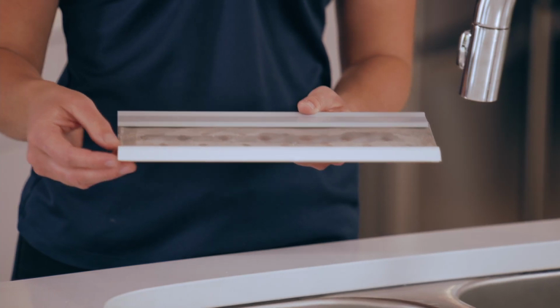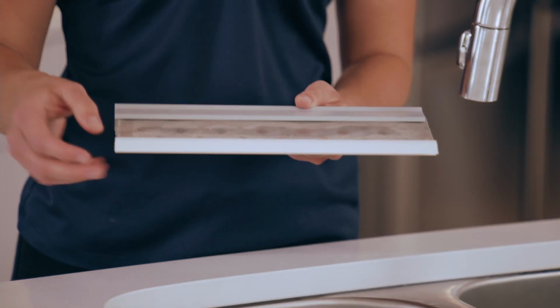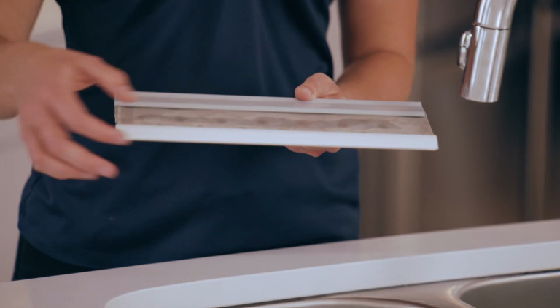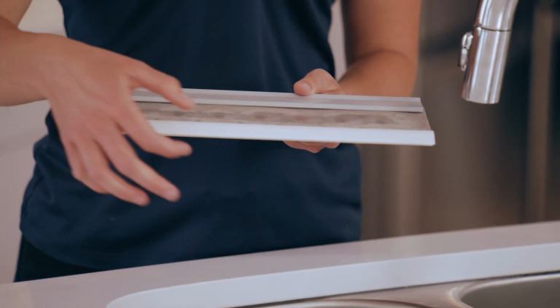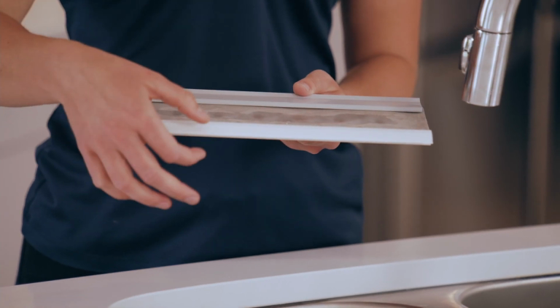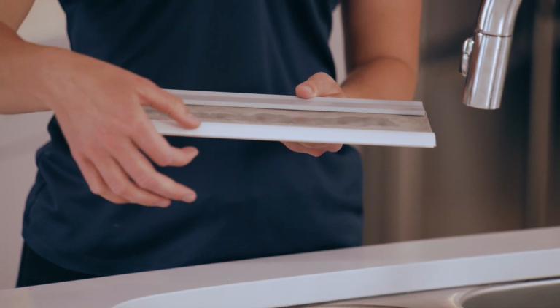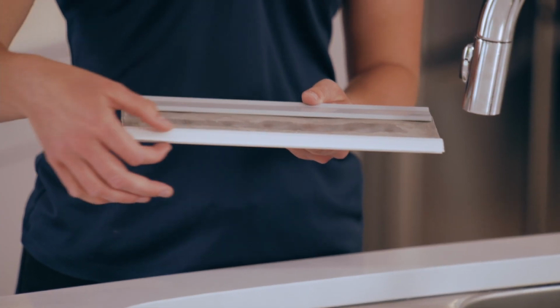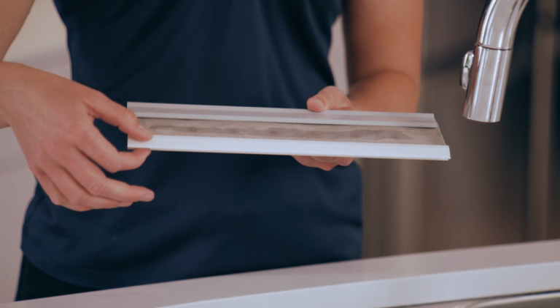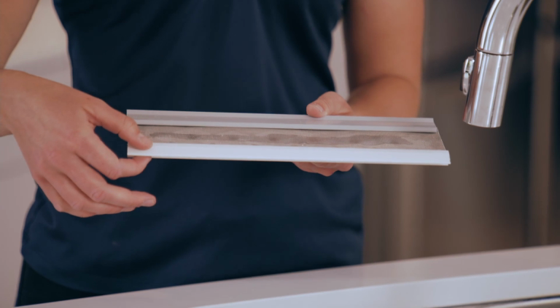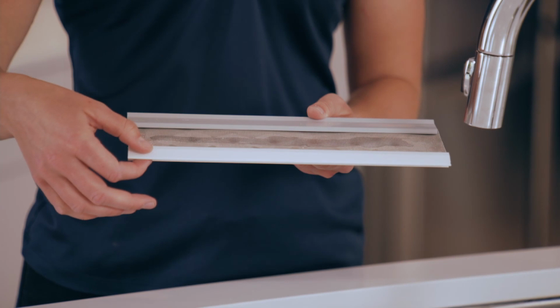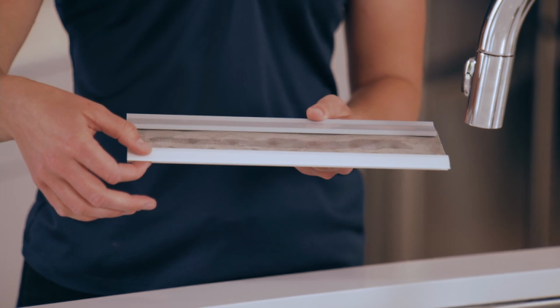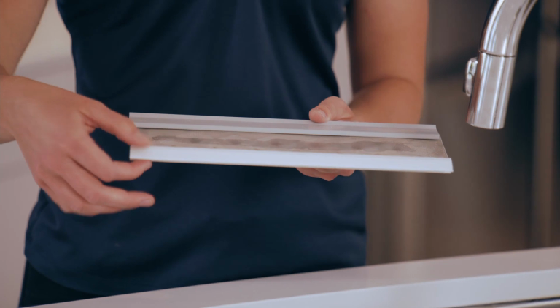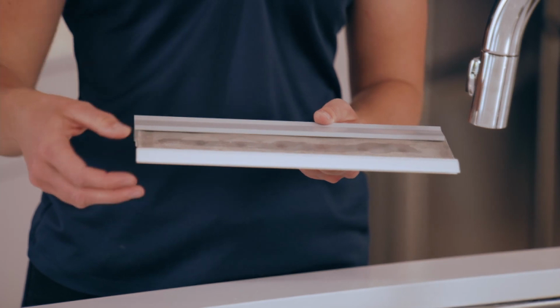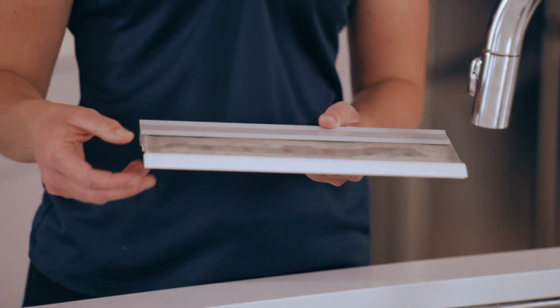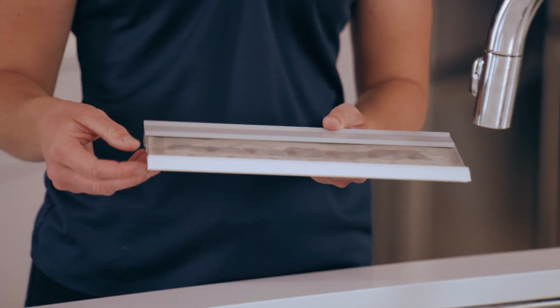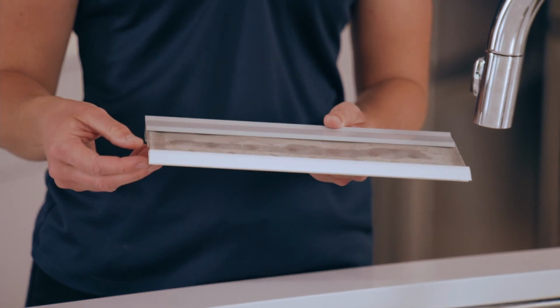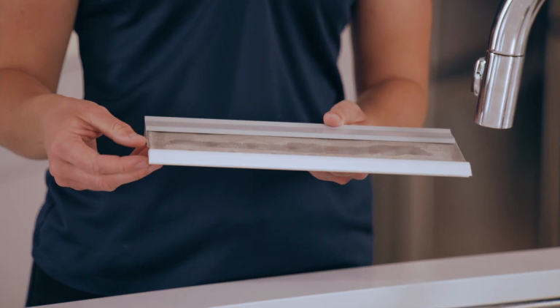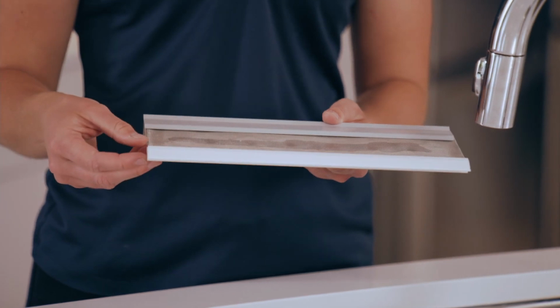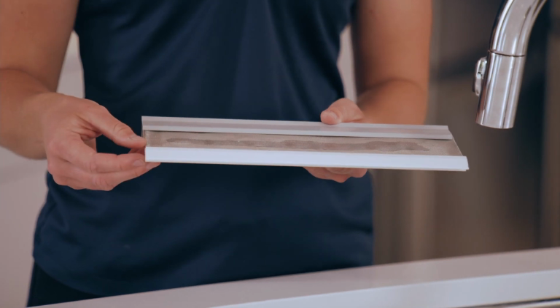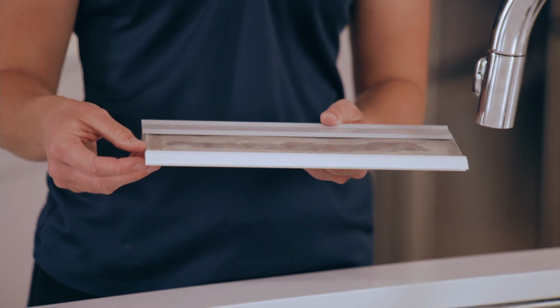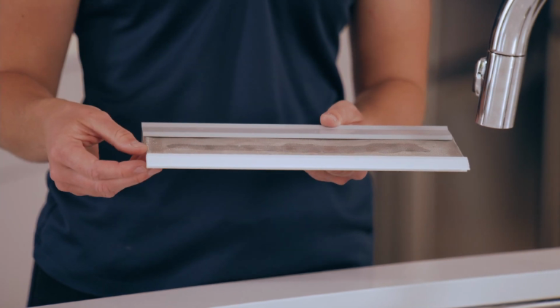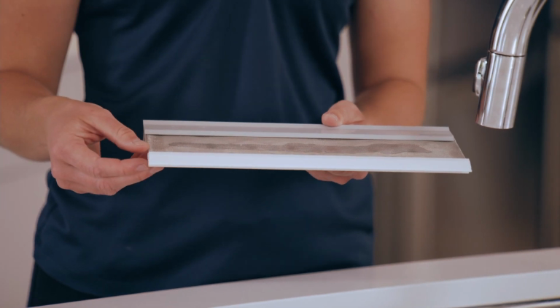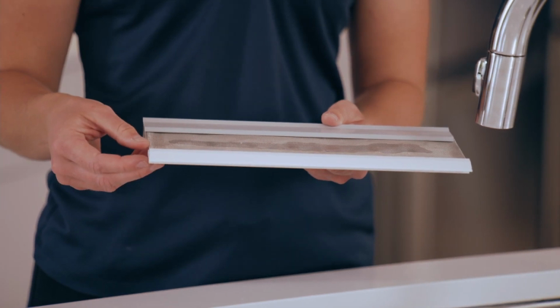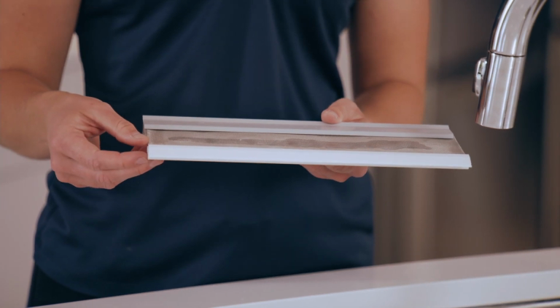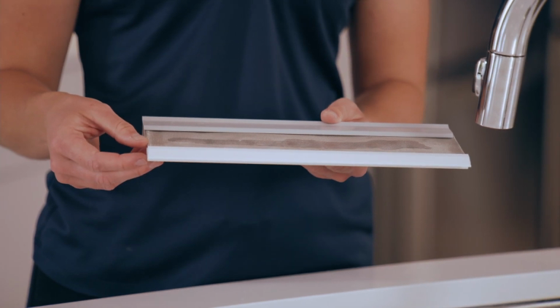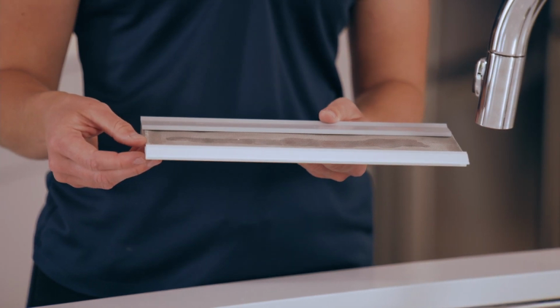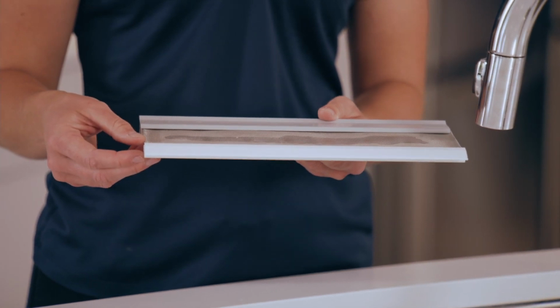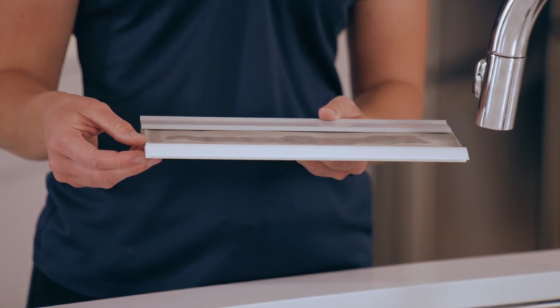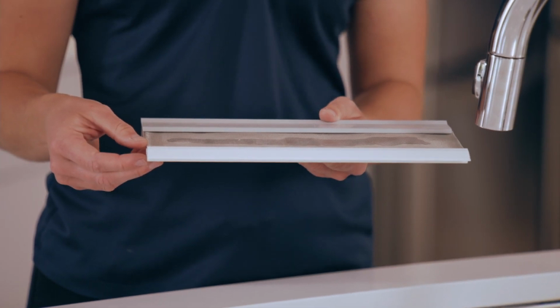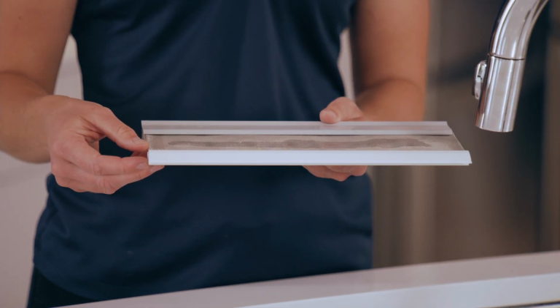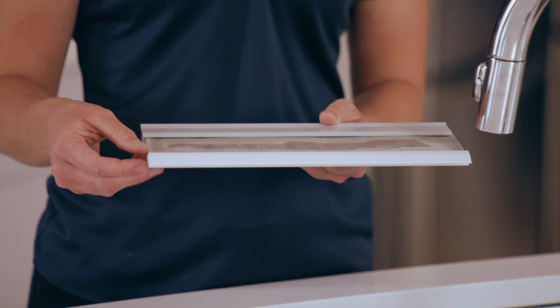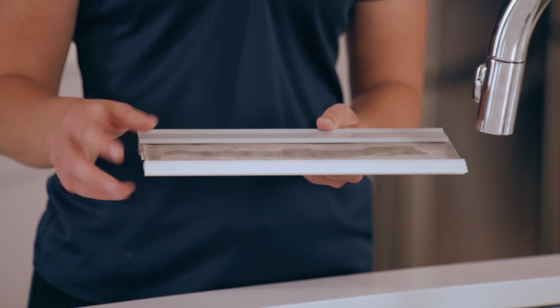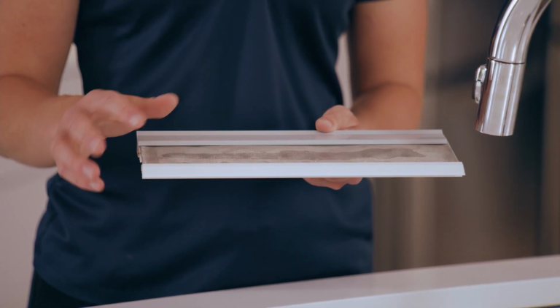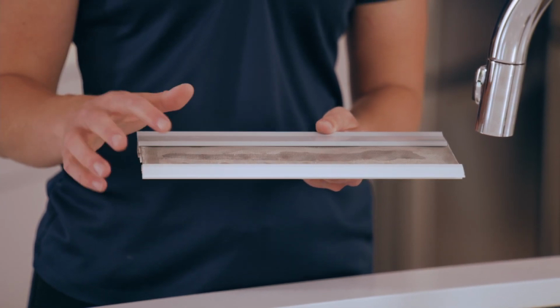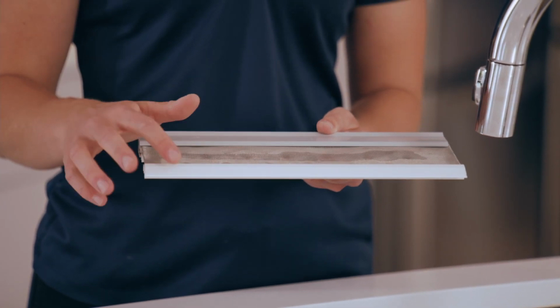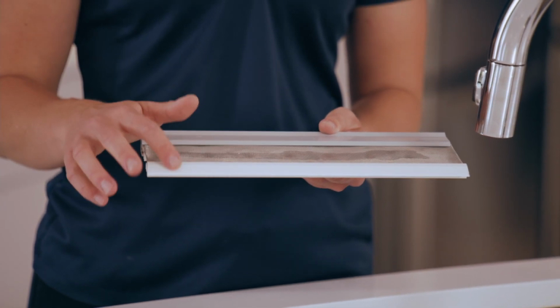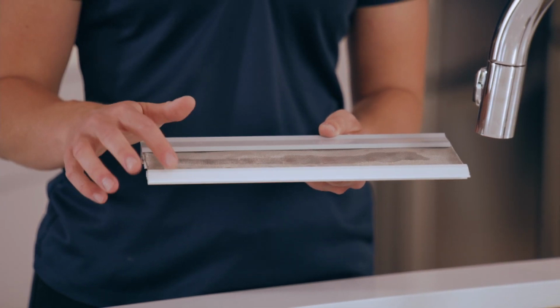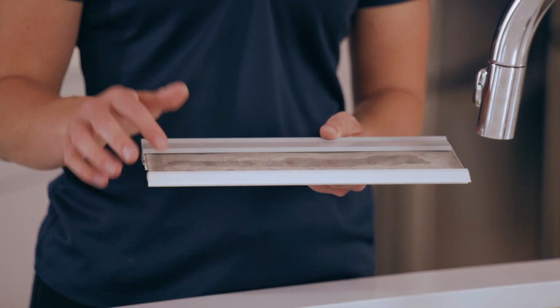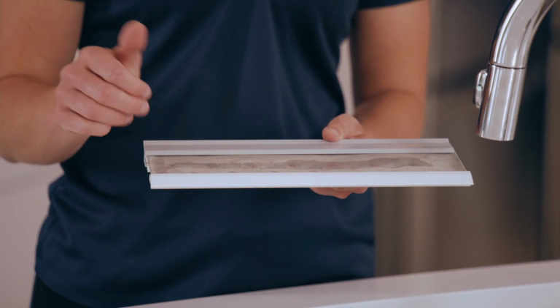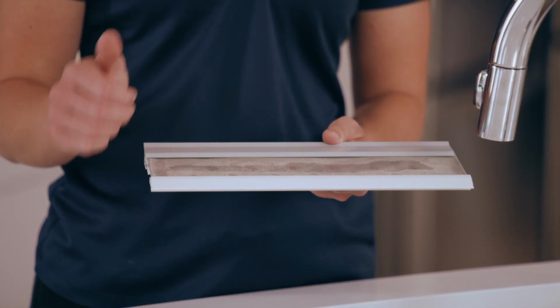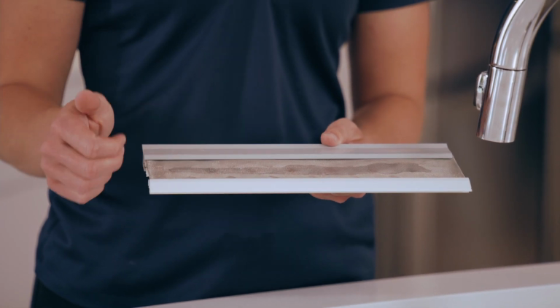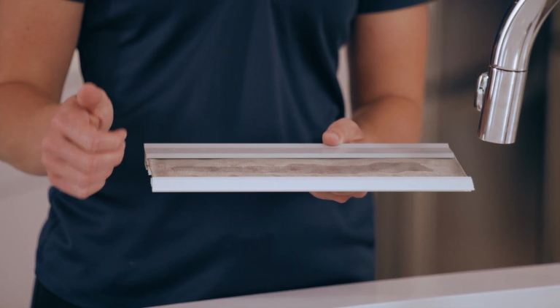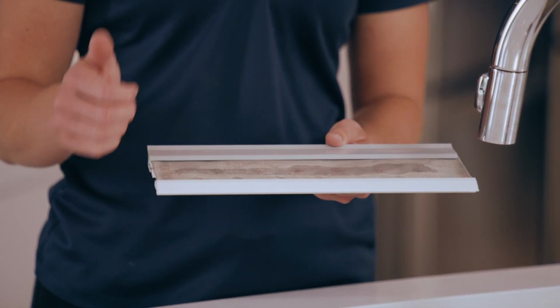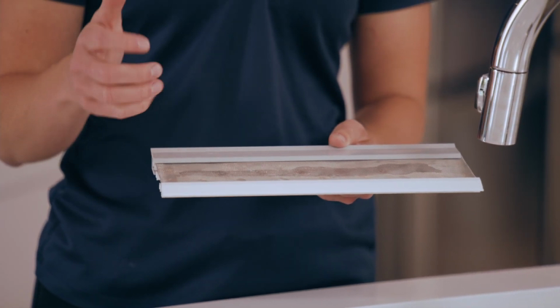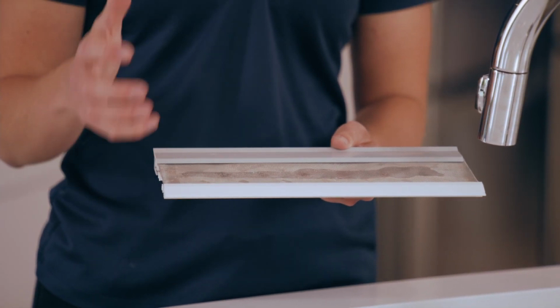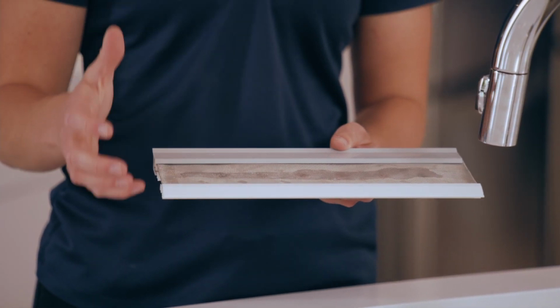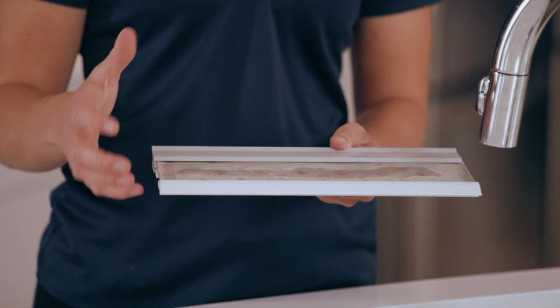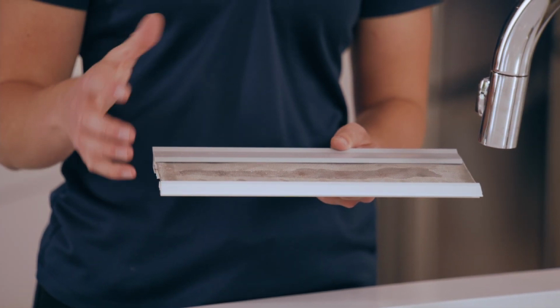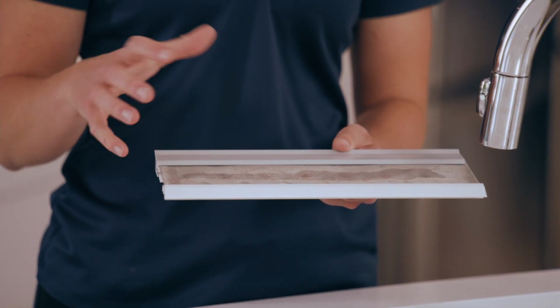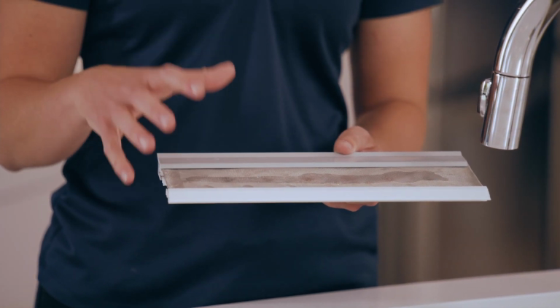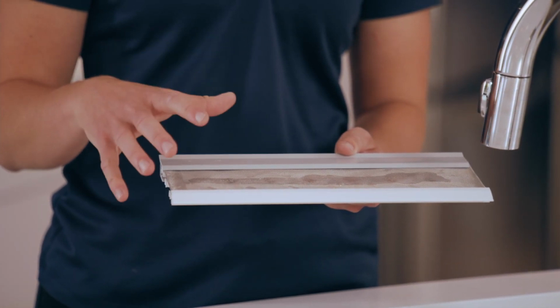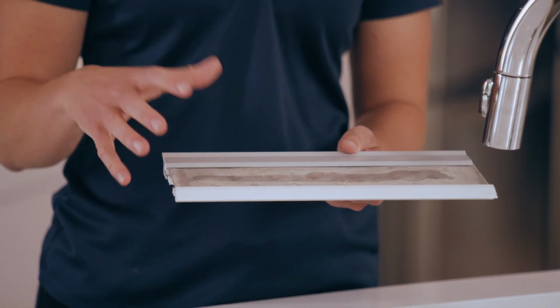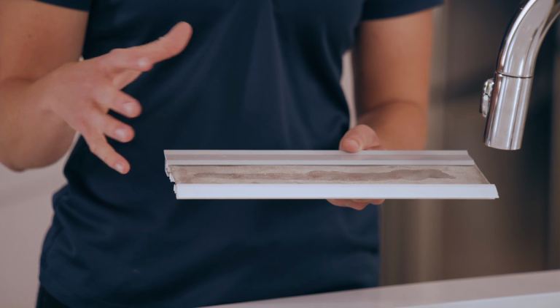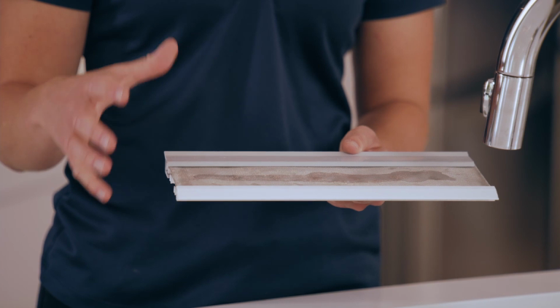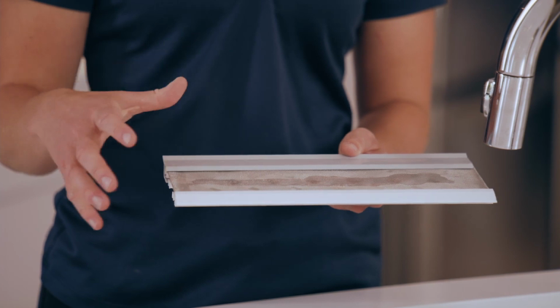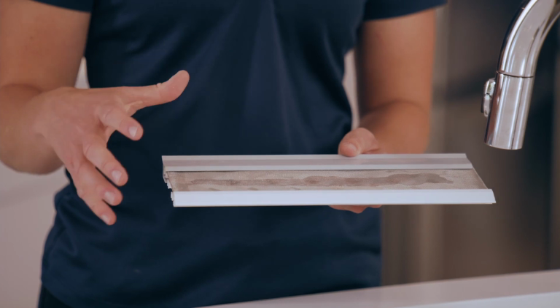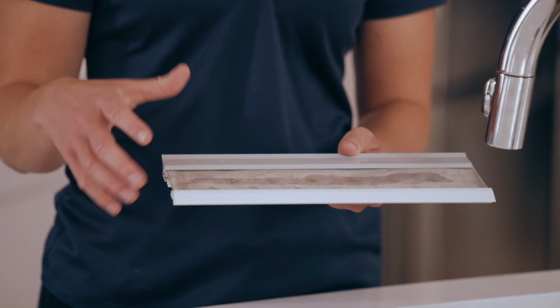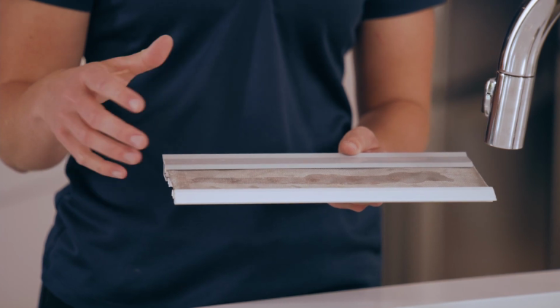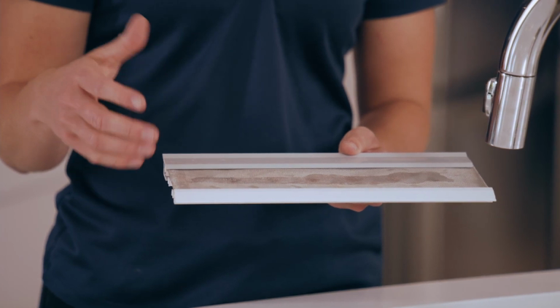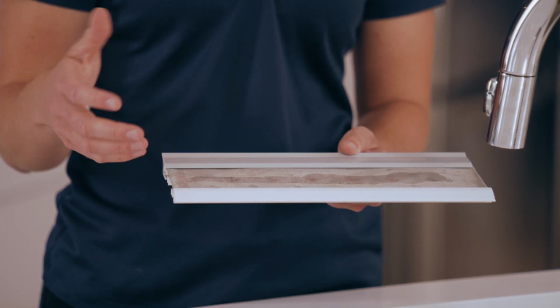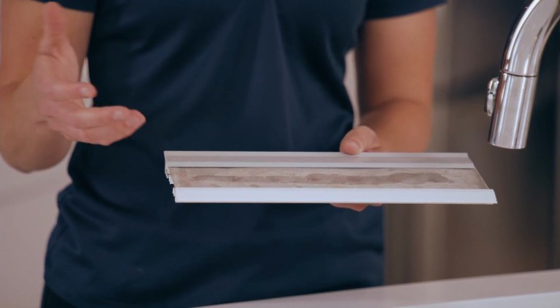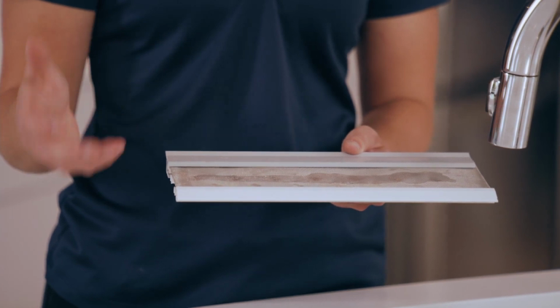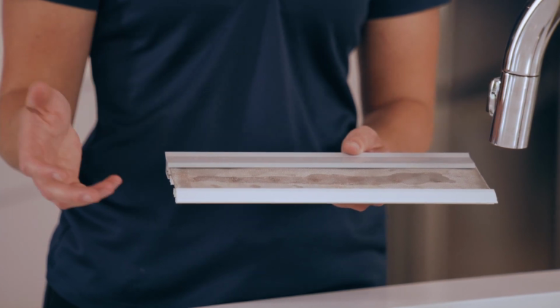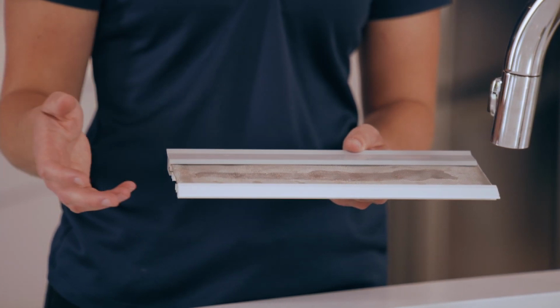This frame is made out of a UPVC pure virgin vinyl, which means that it will never melt, warp, fade, crack, chip, or bend.